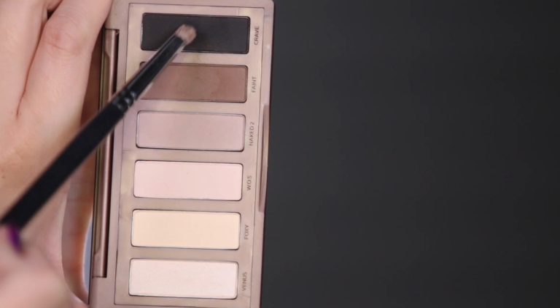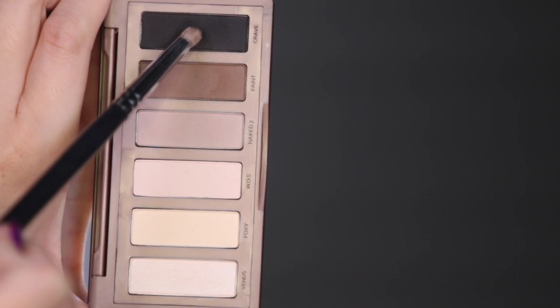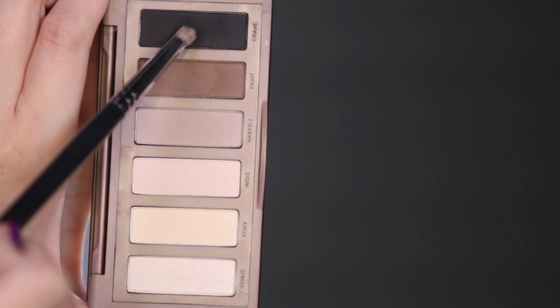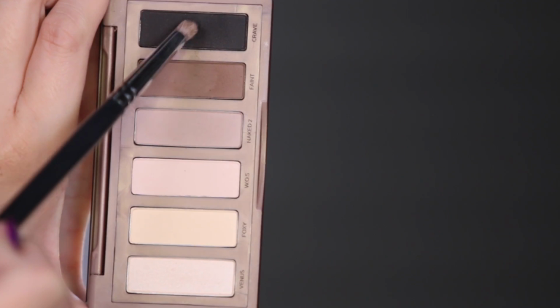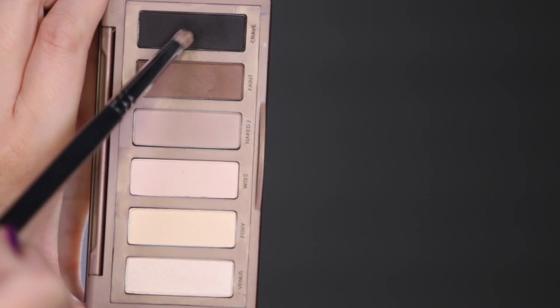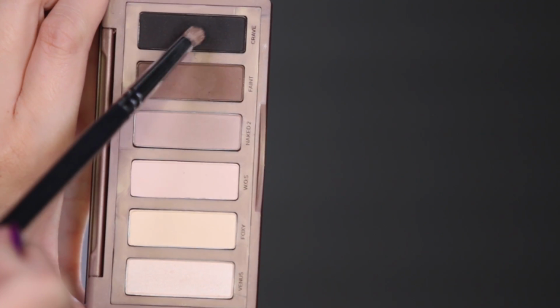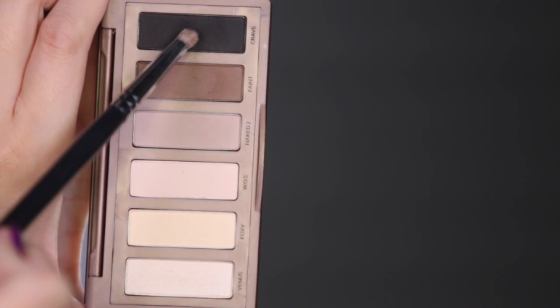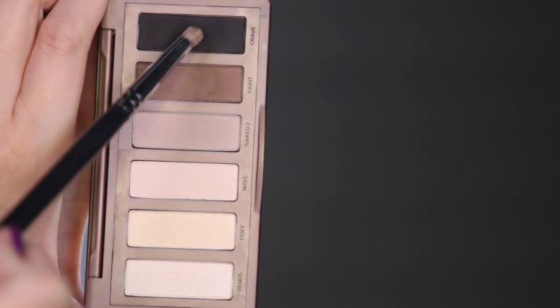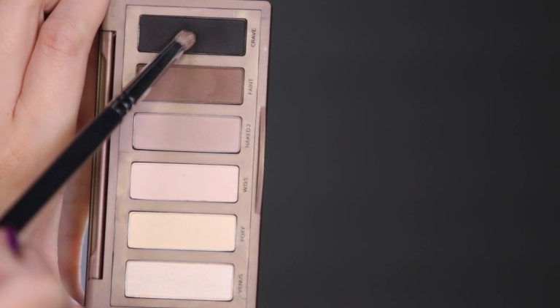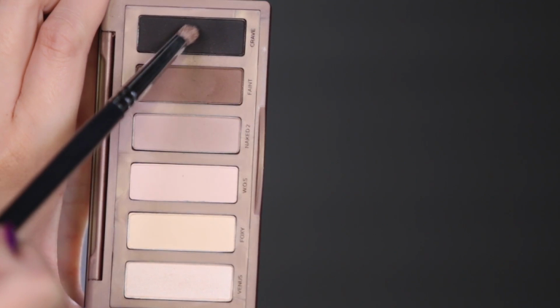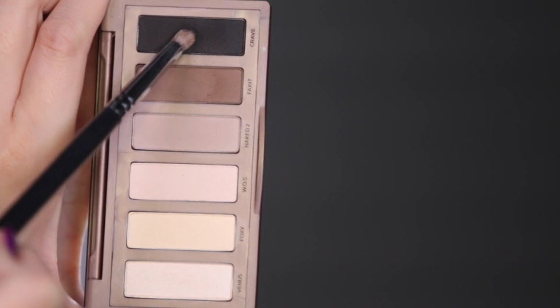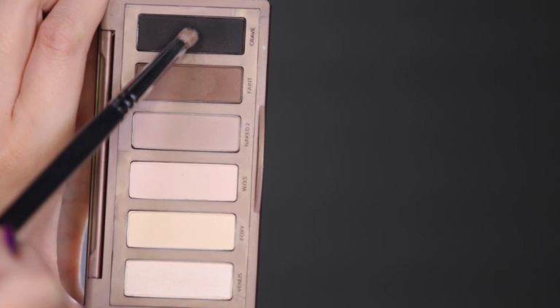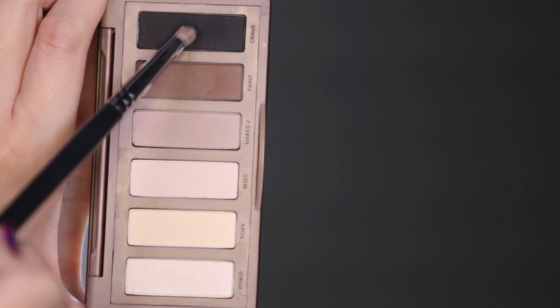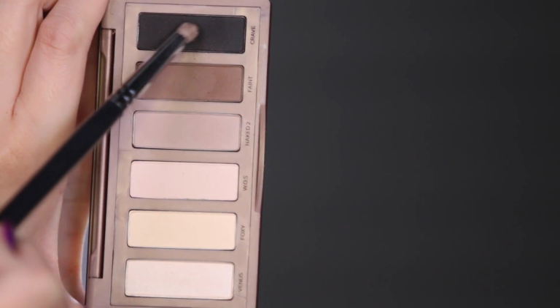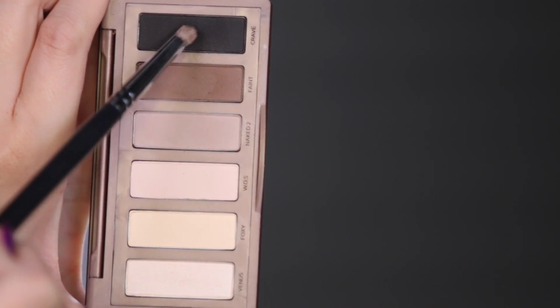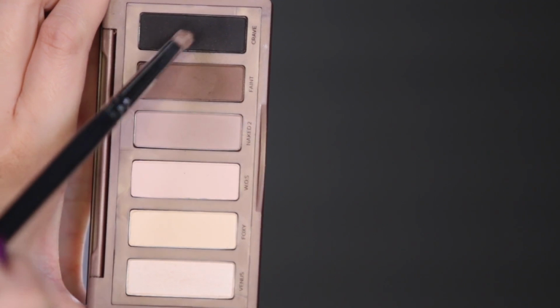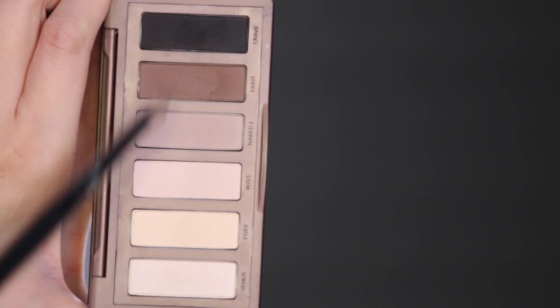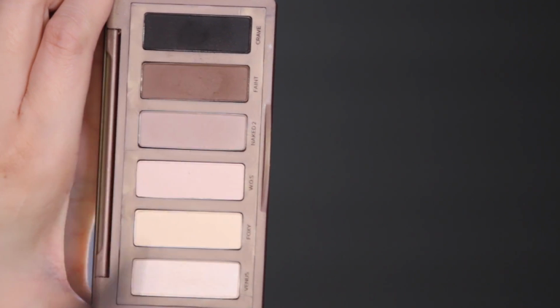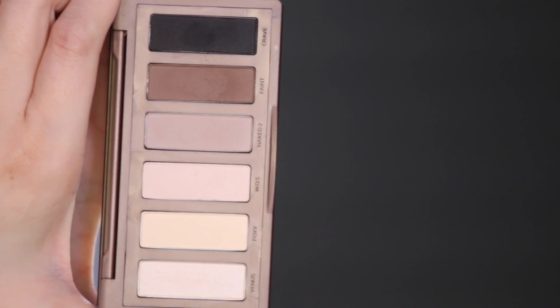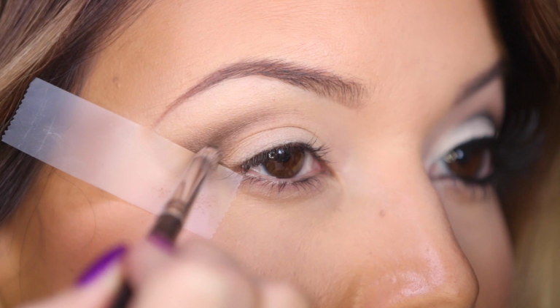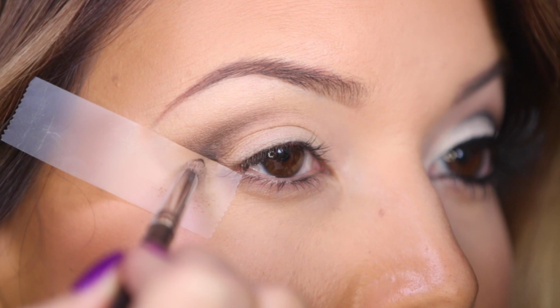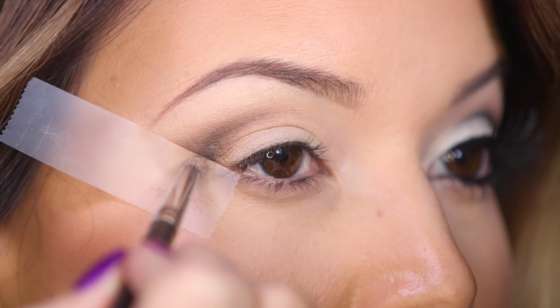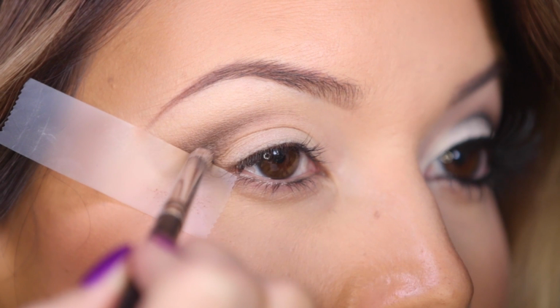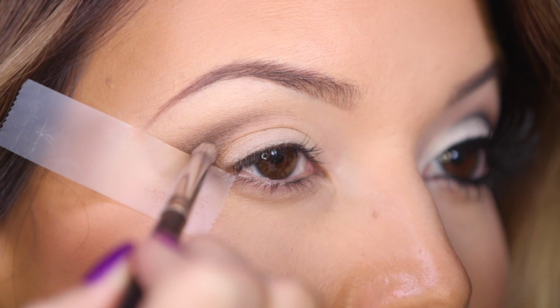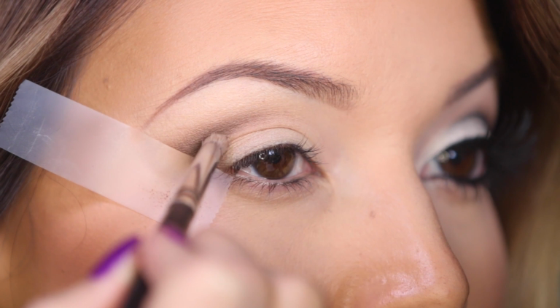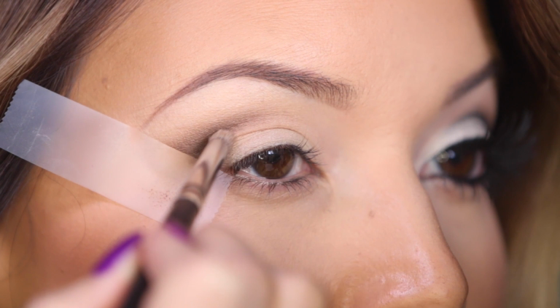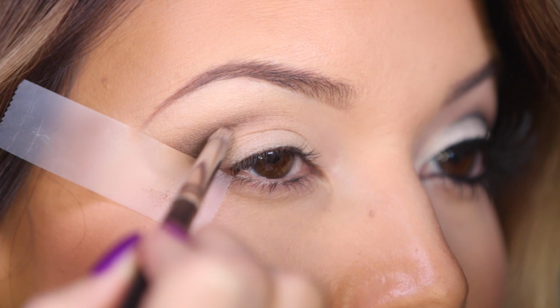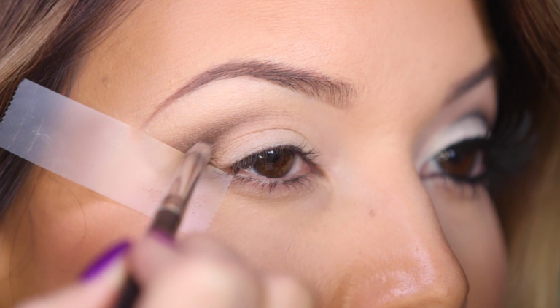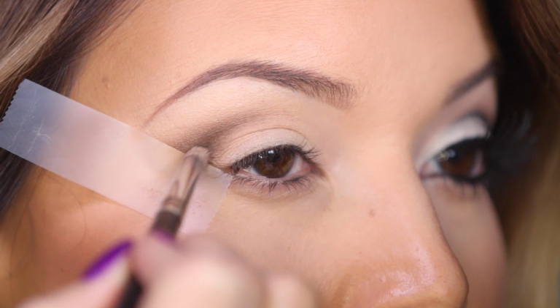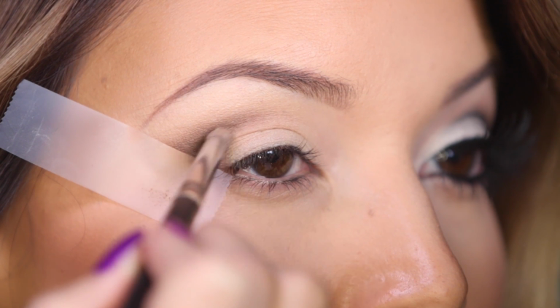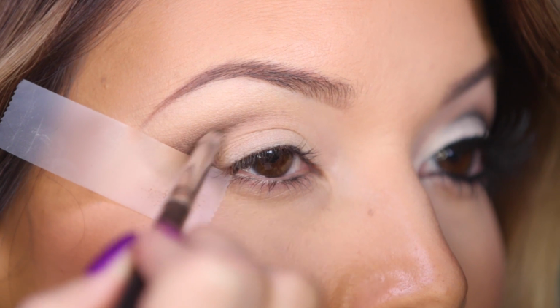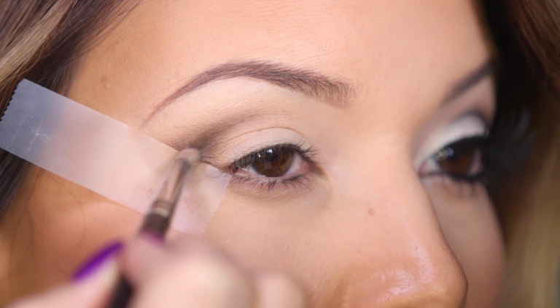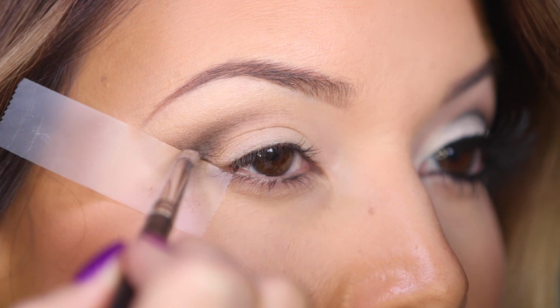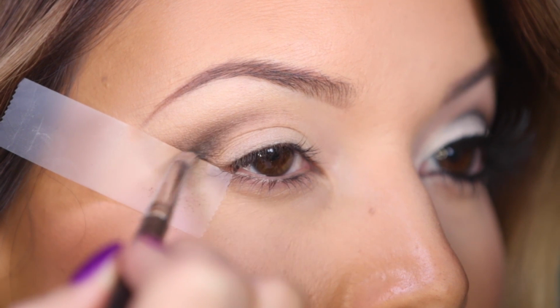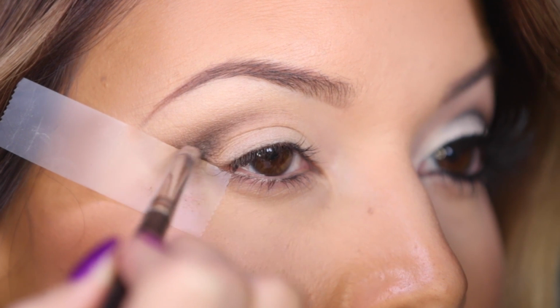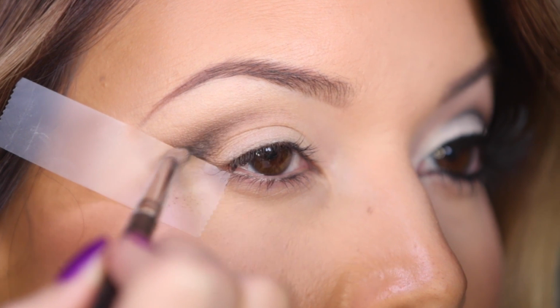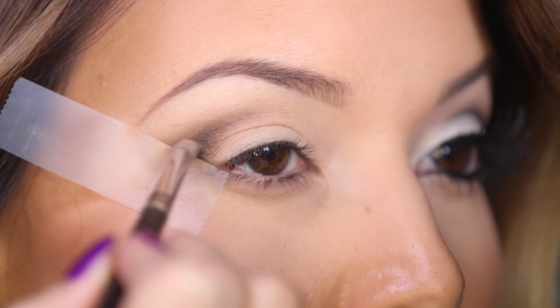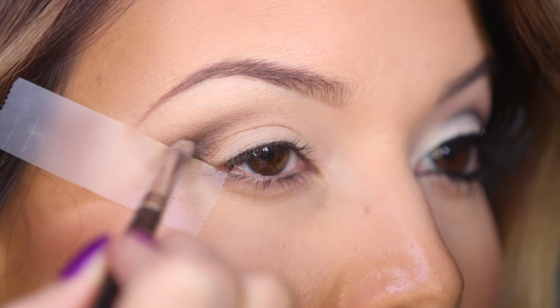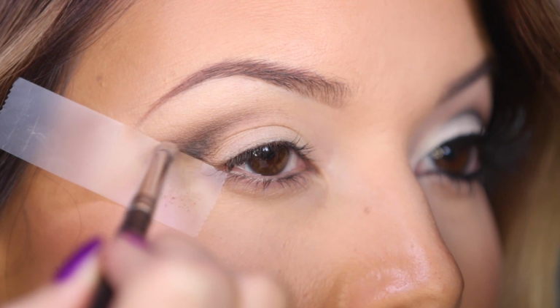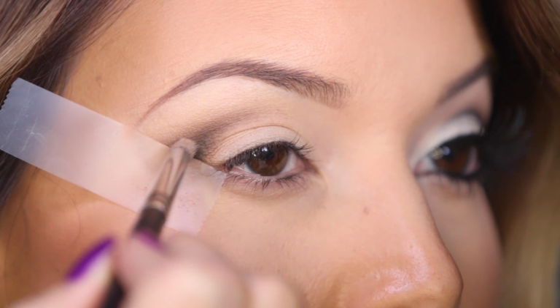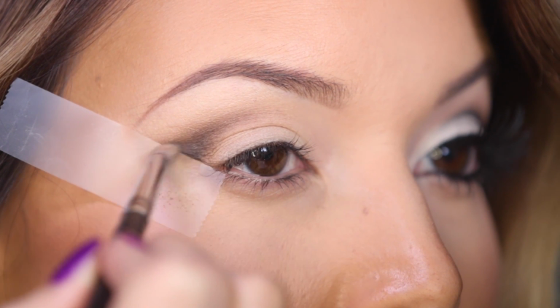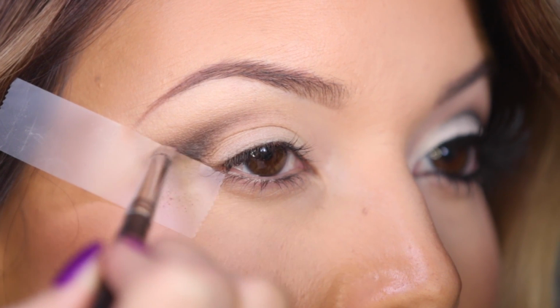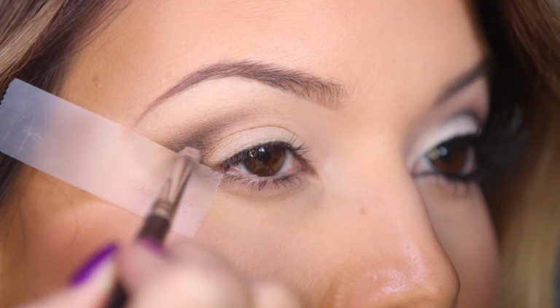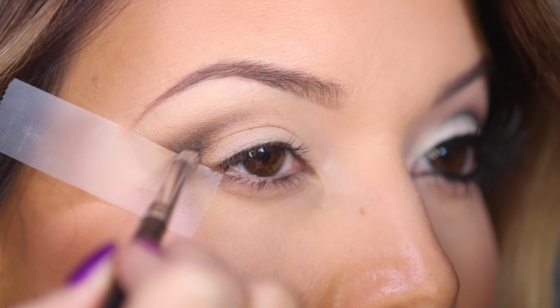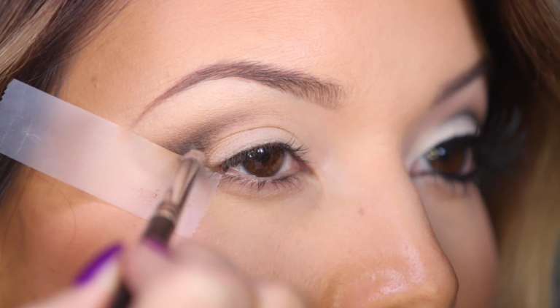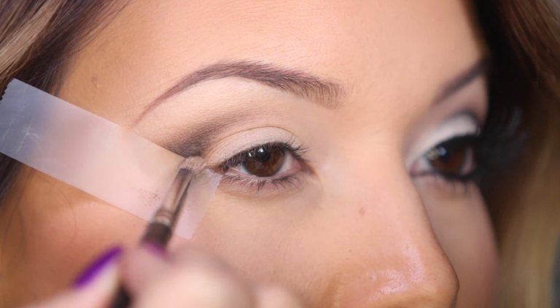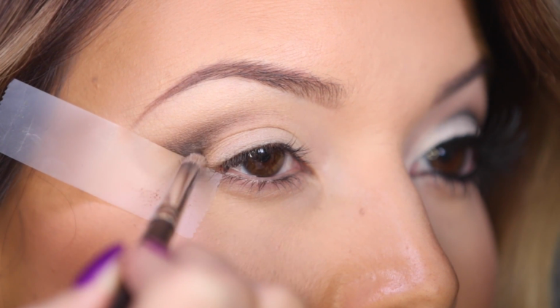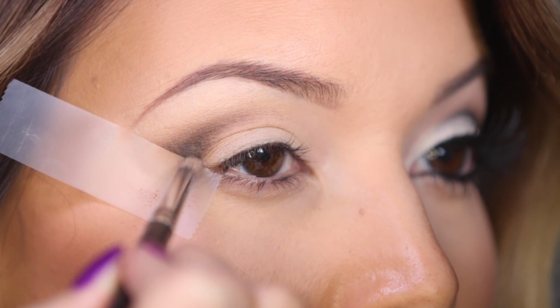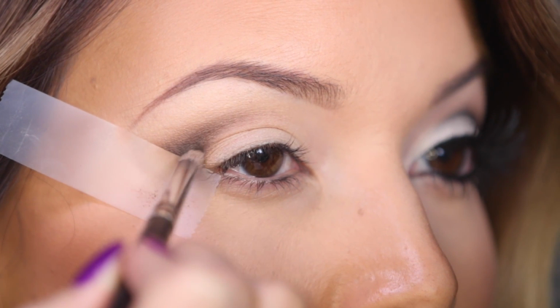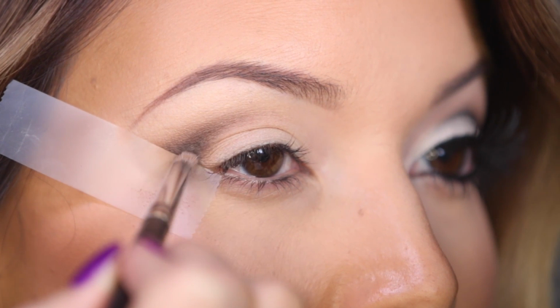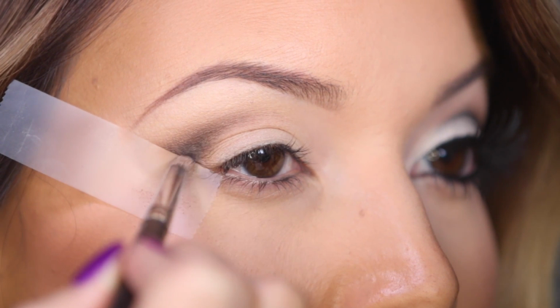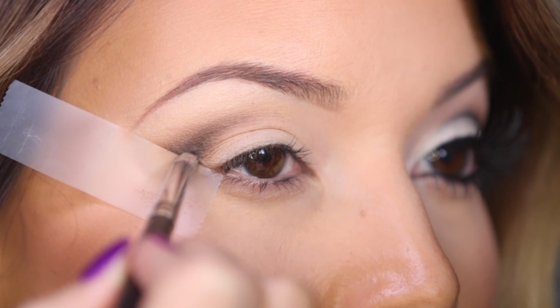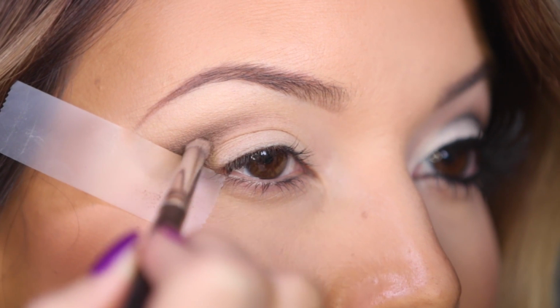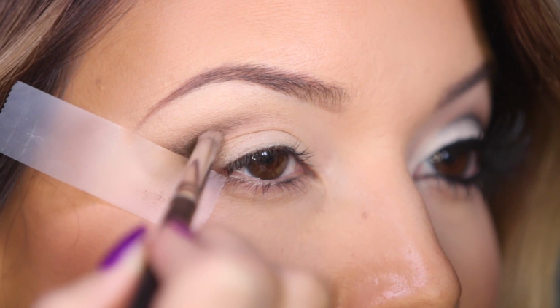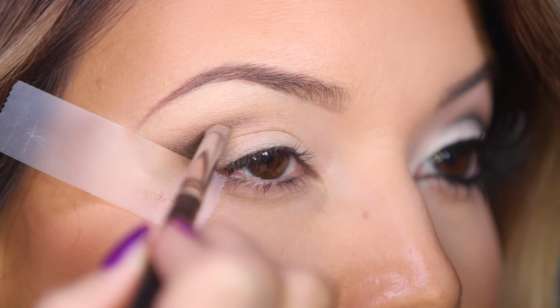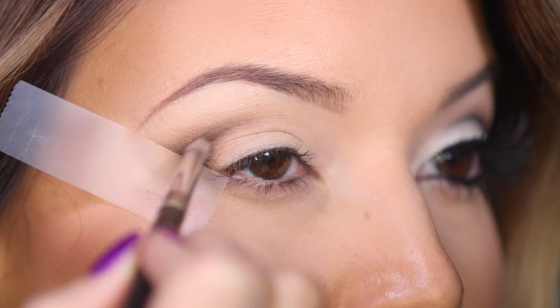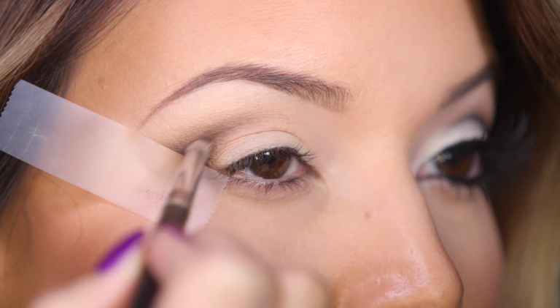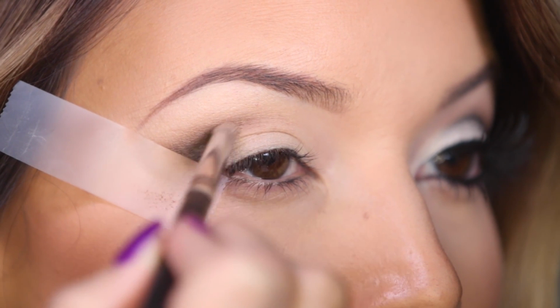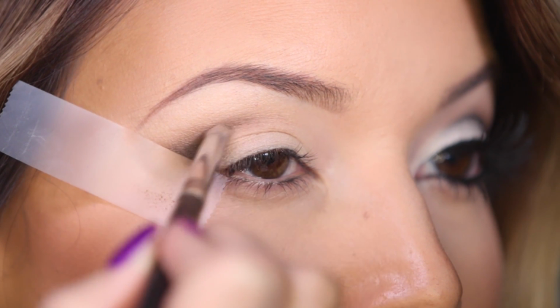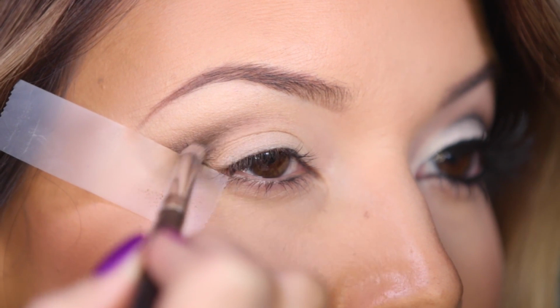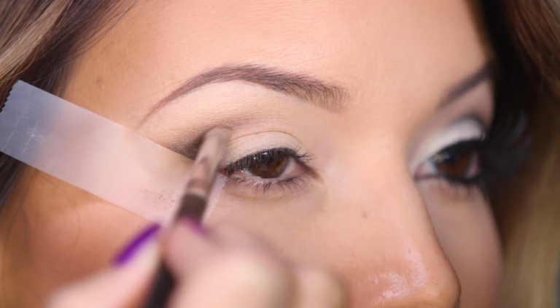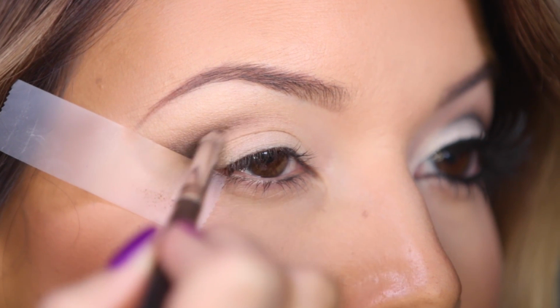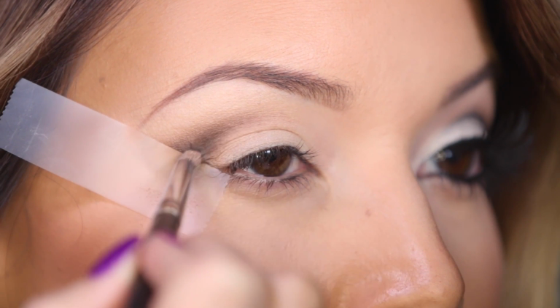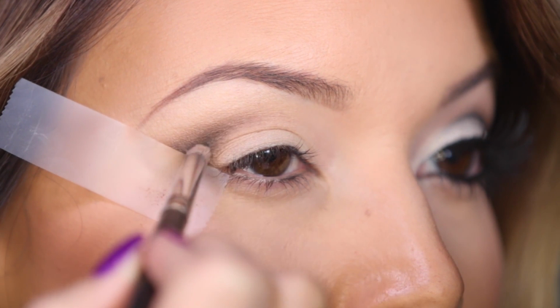Taking a similar pointed brush, I'm going to dip it into Crave and just layer it a little bit more into my crease to add a little bit more definition.